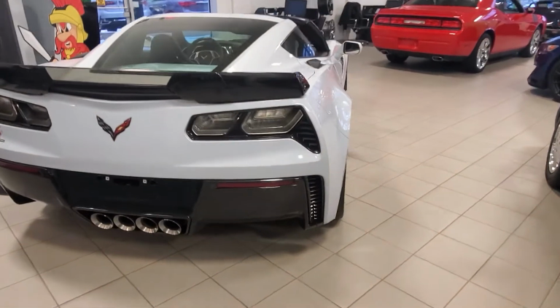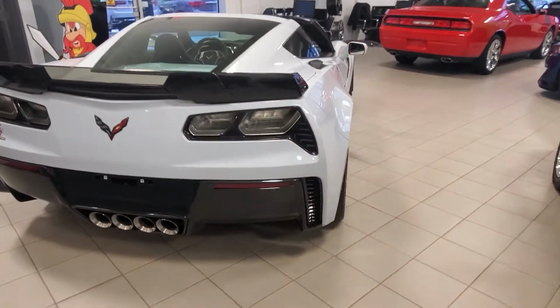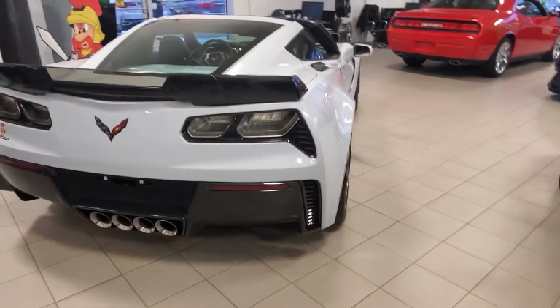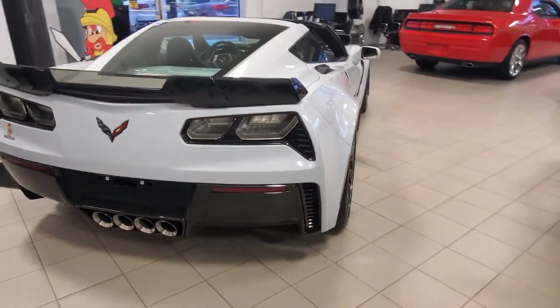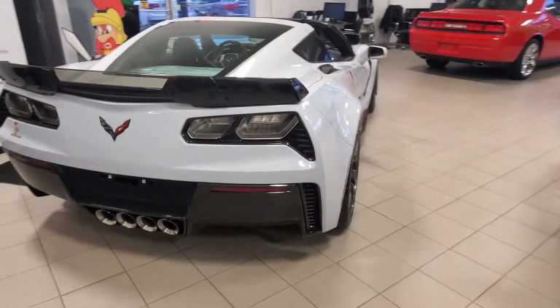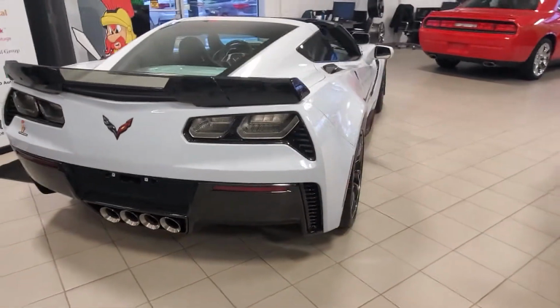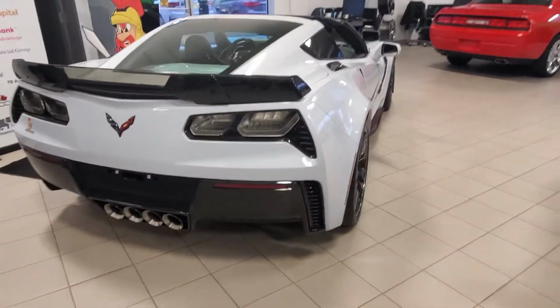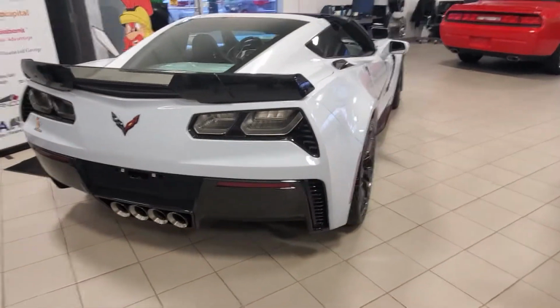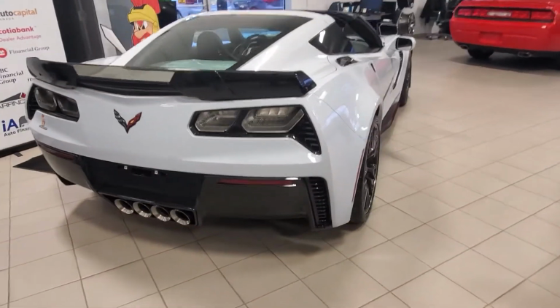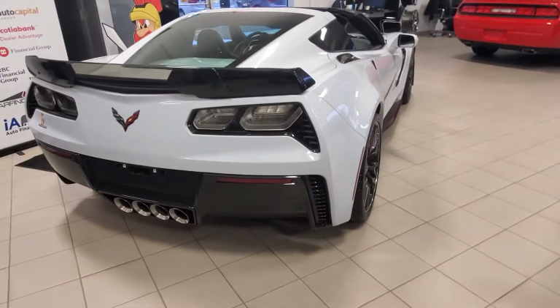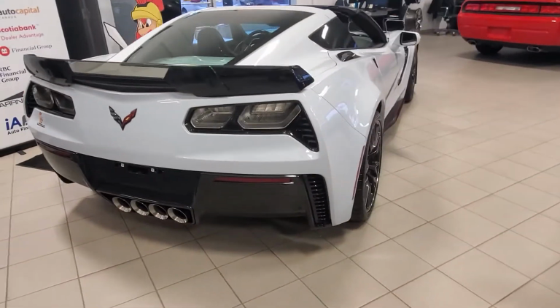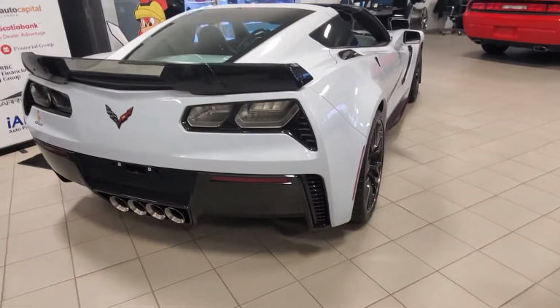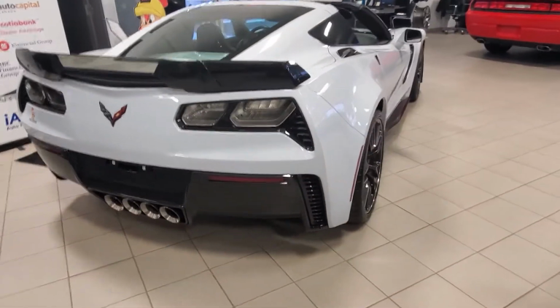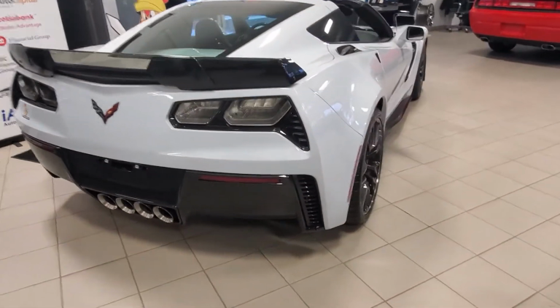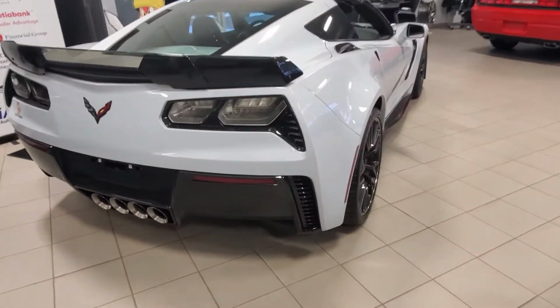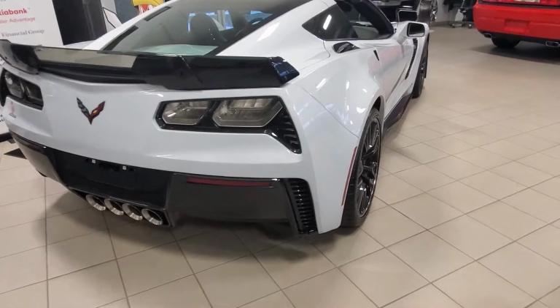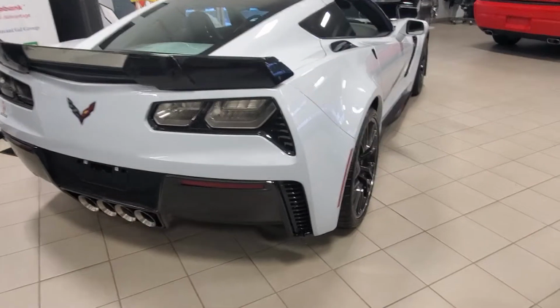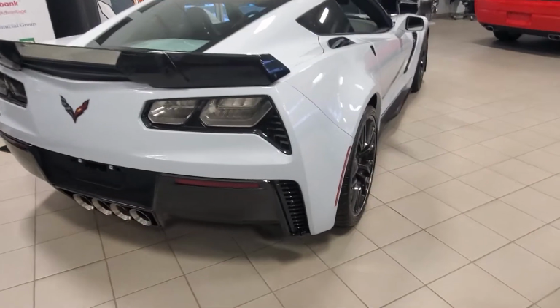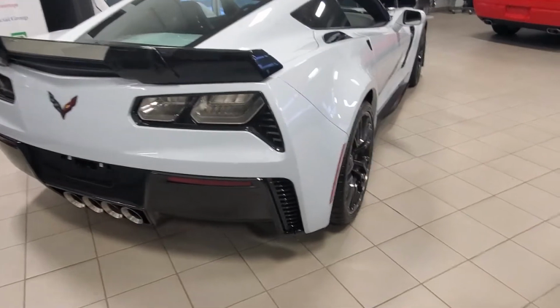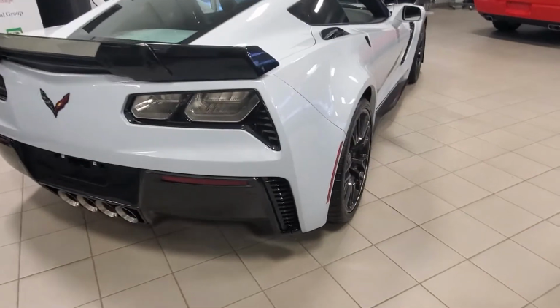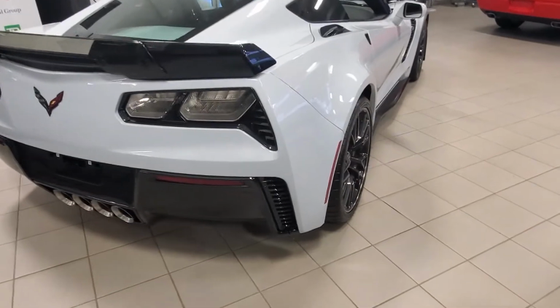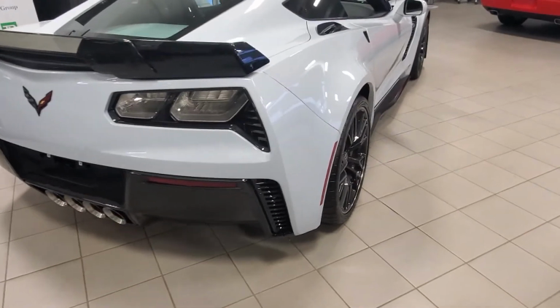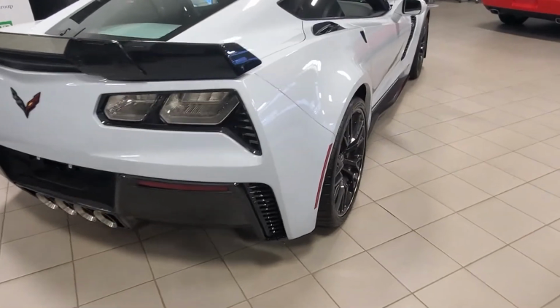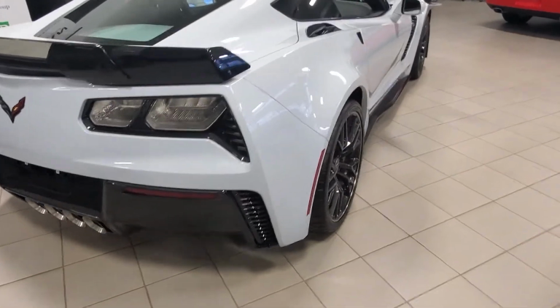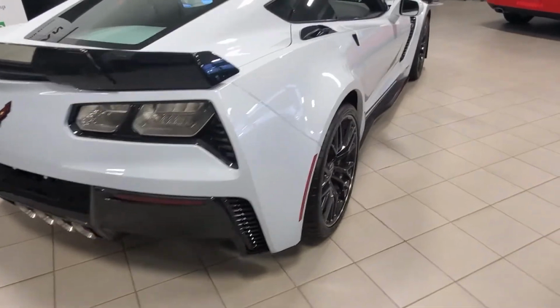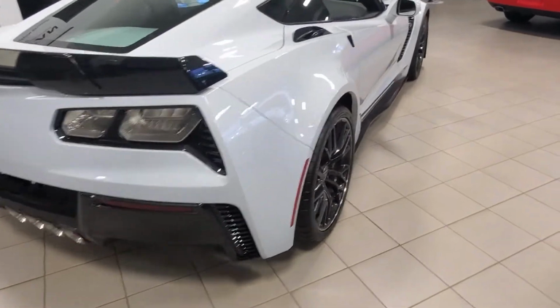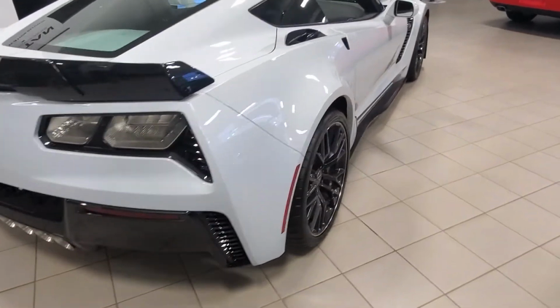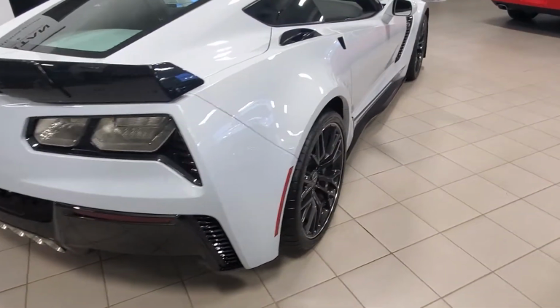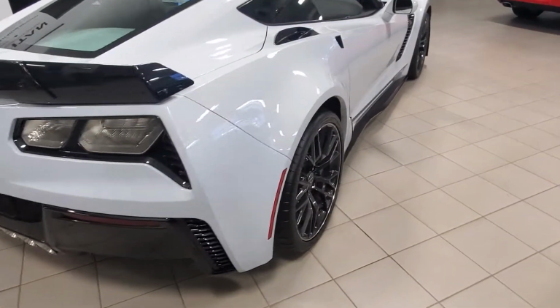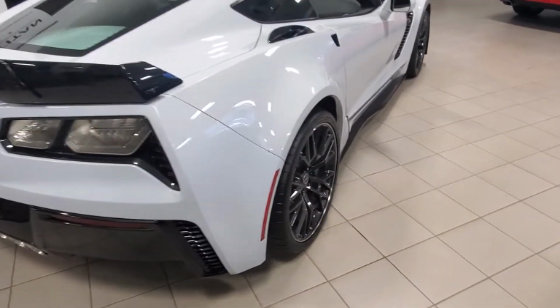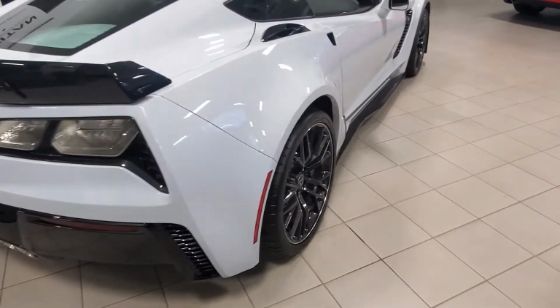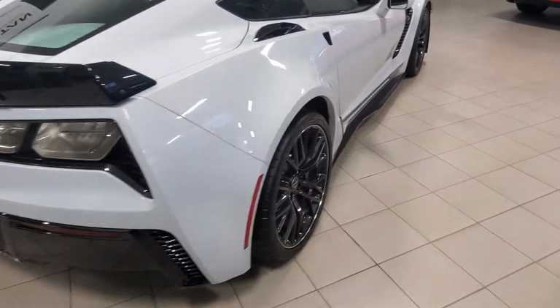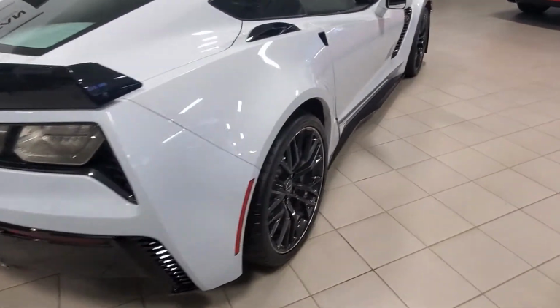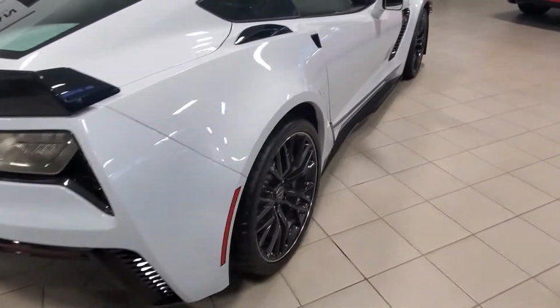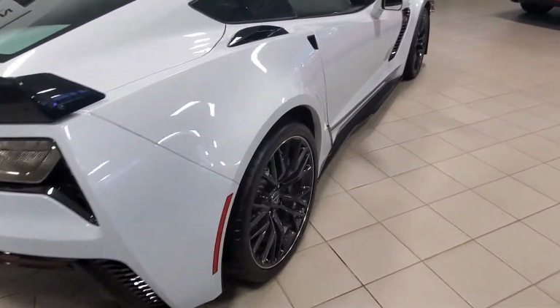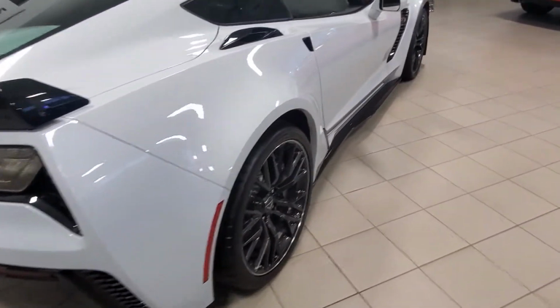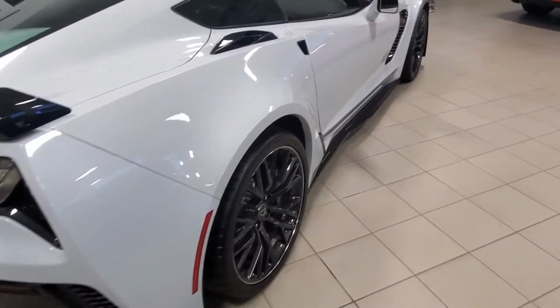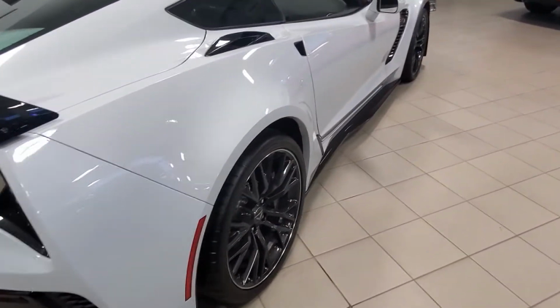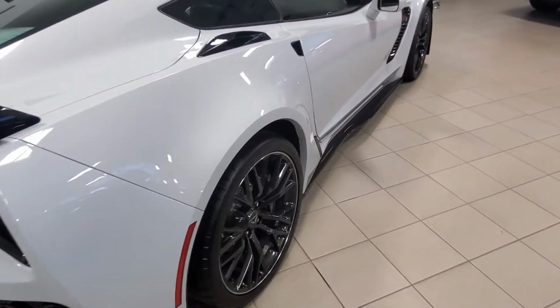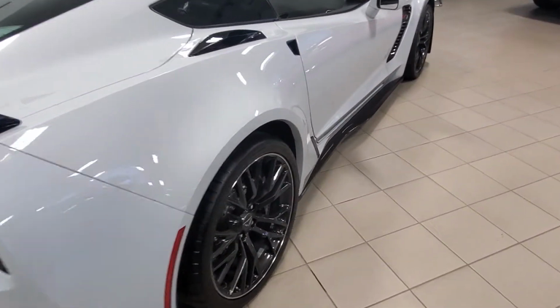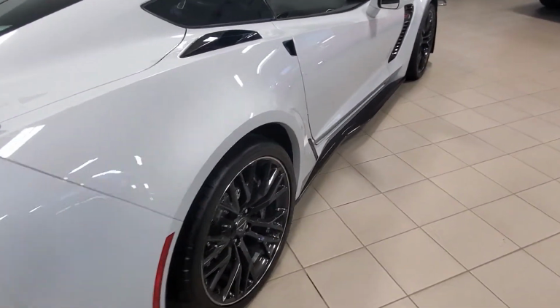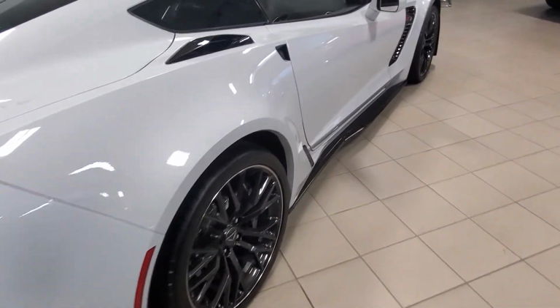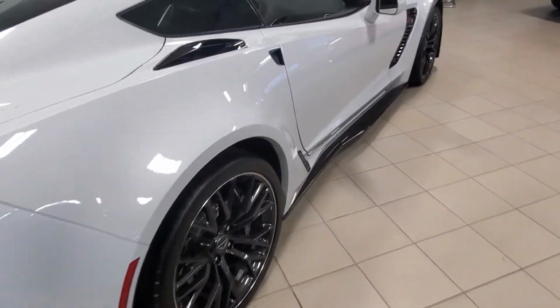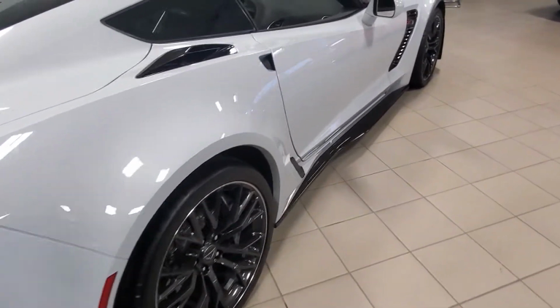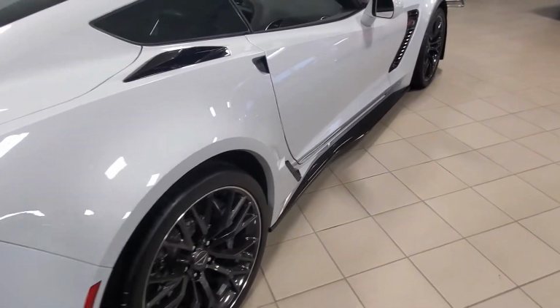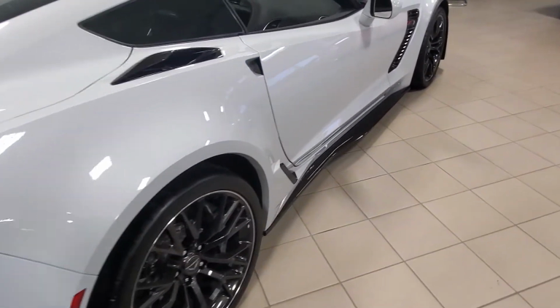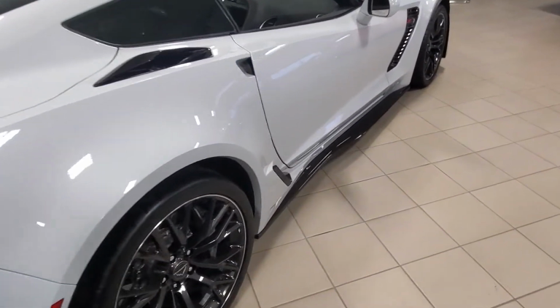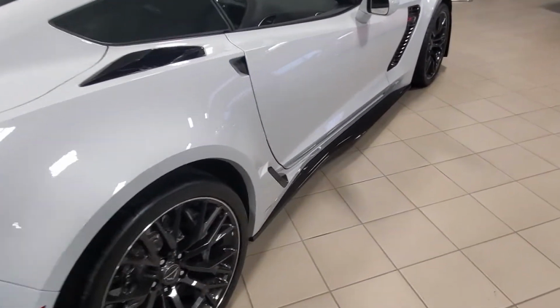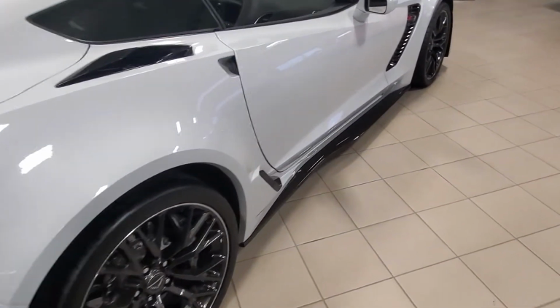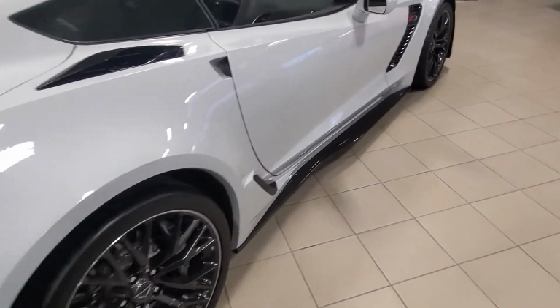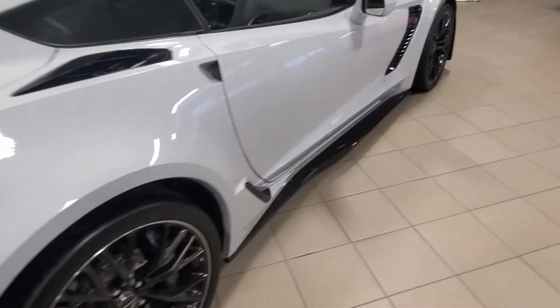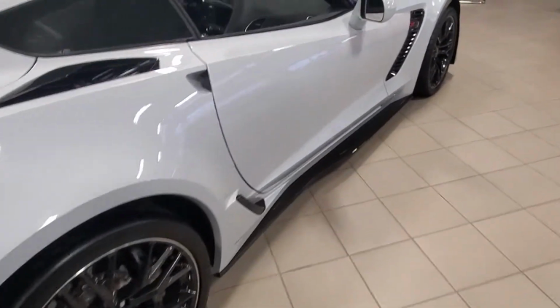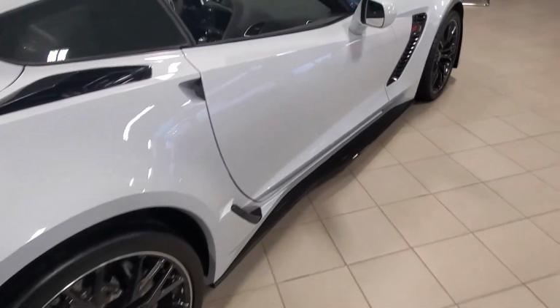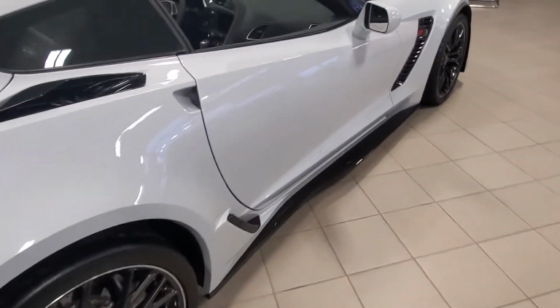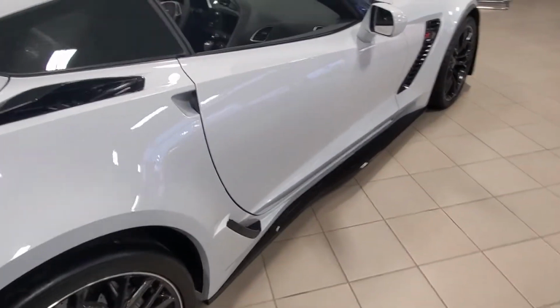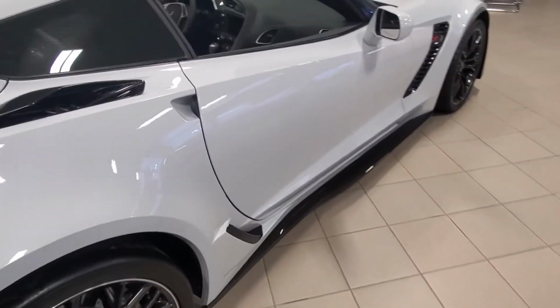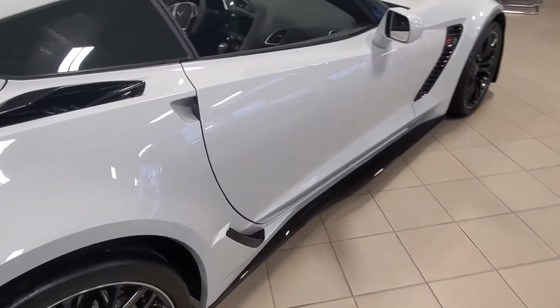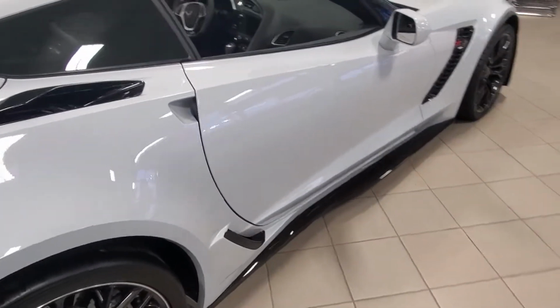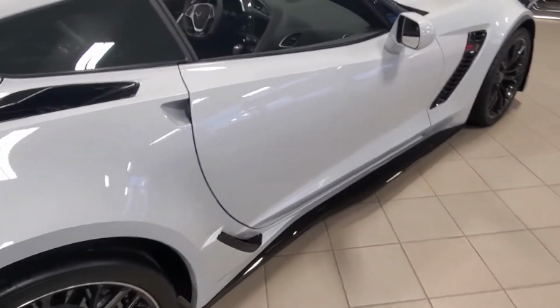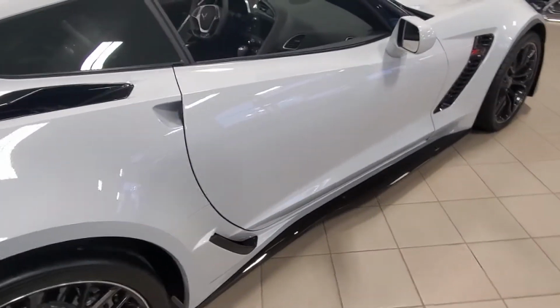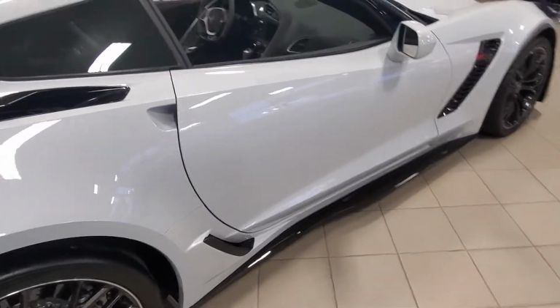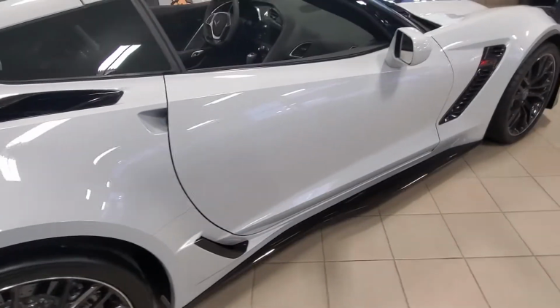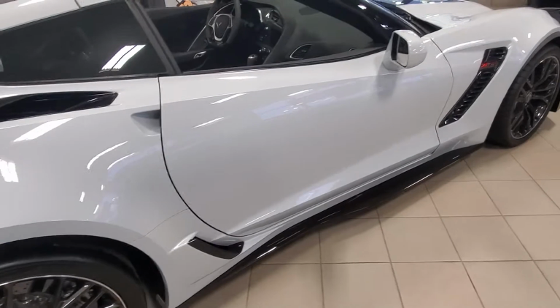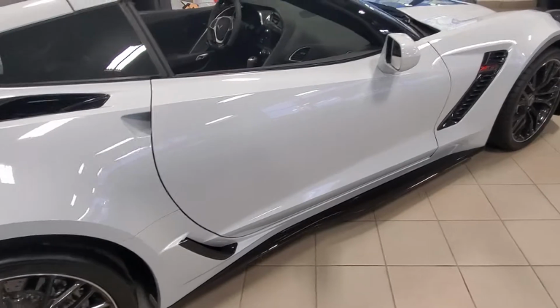And on top of your vehicle purchase, we're going to be flying you and a guest to Las Vegas for three days, two nights — flights and hotel paid for — and you have two years to go.